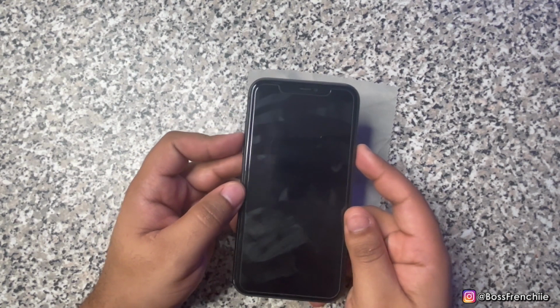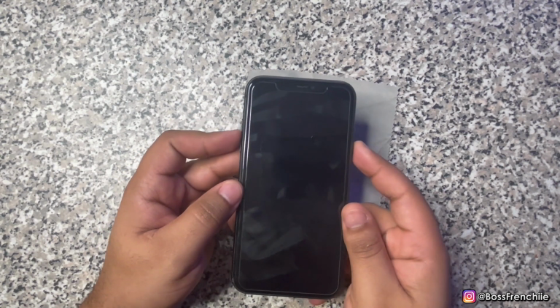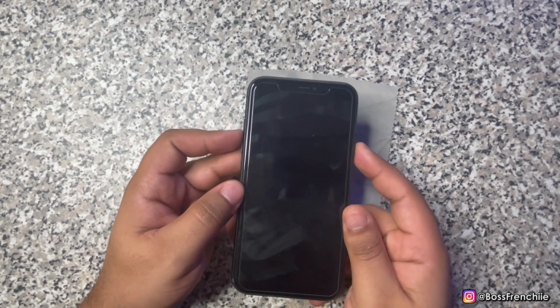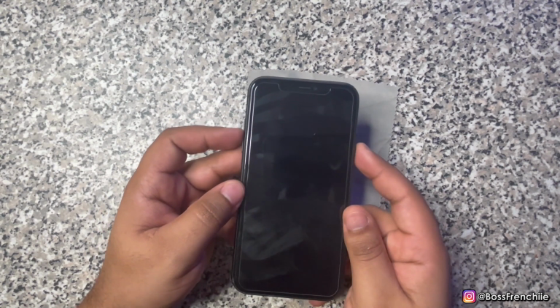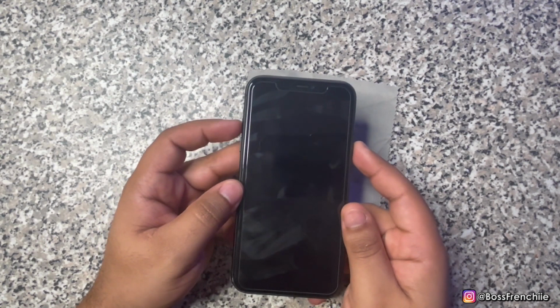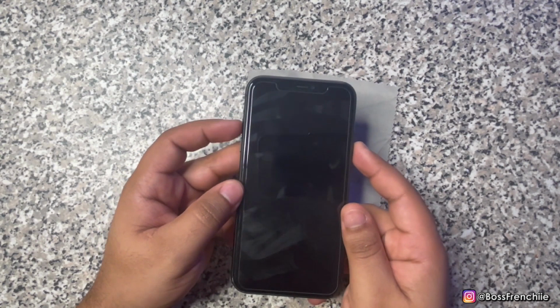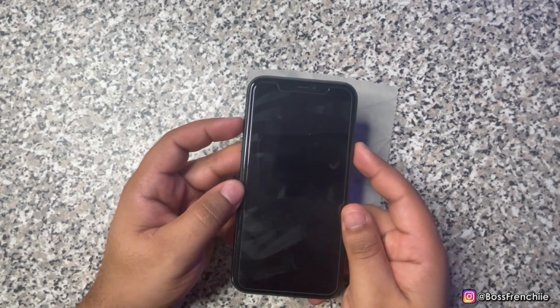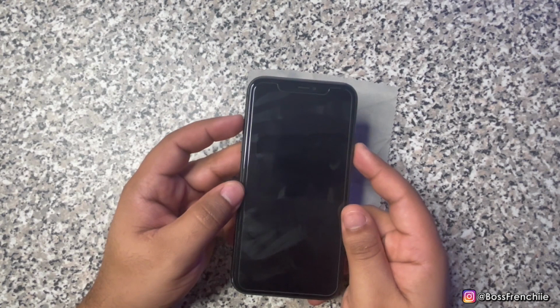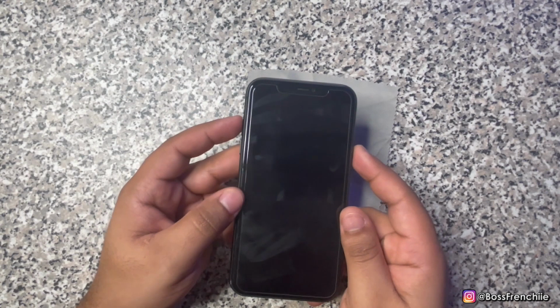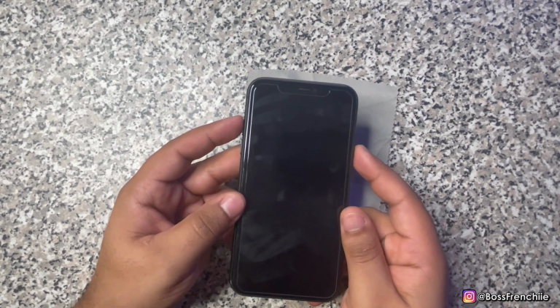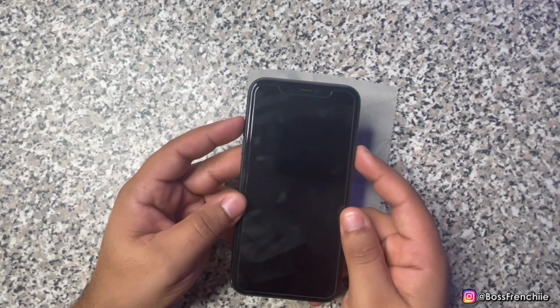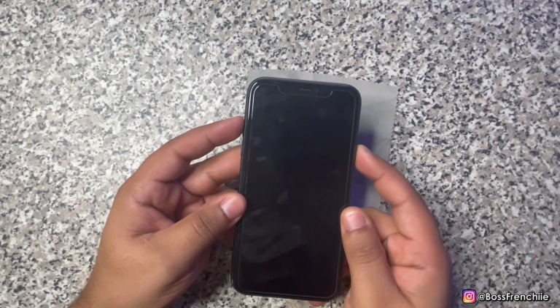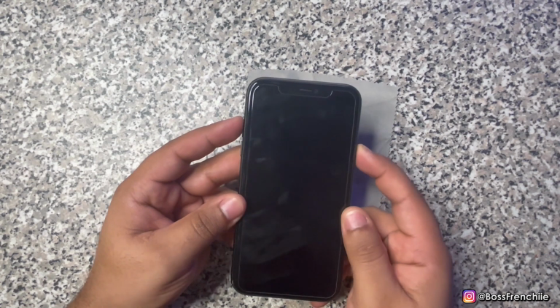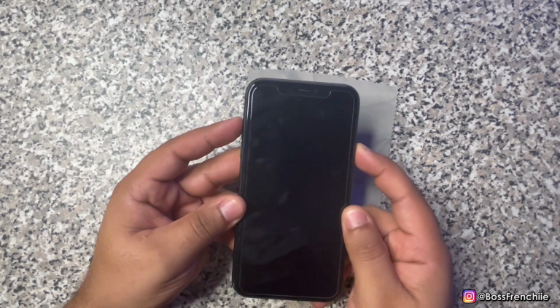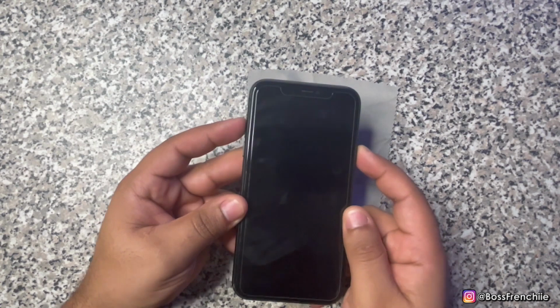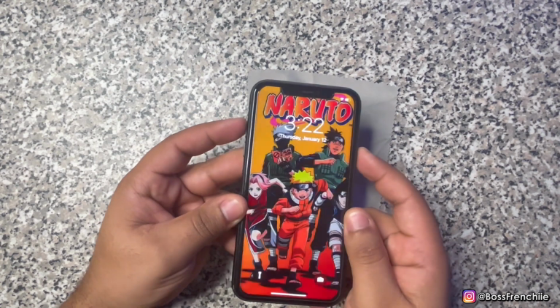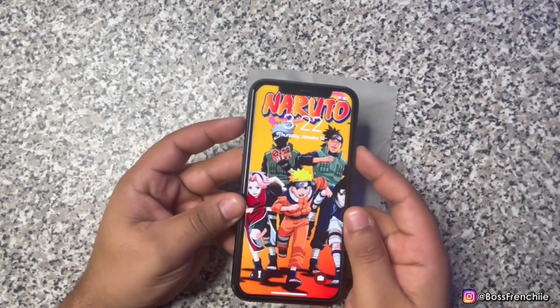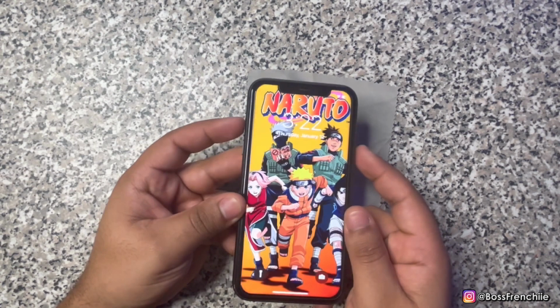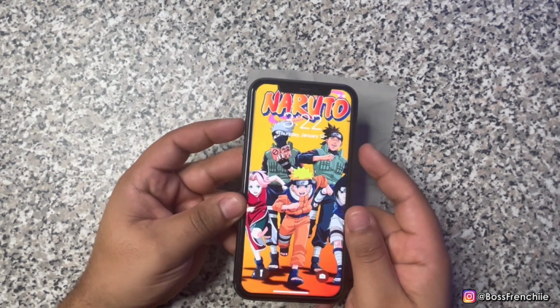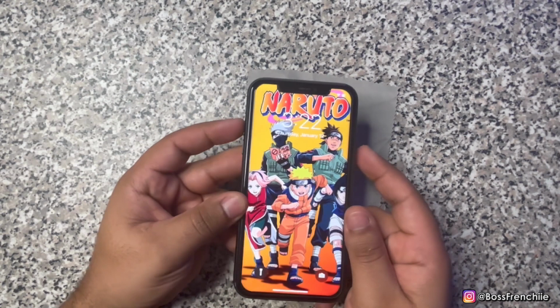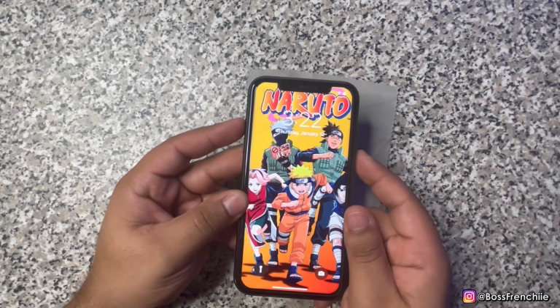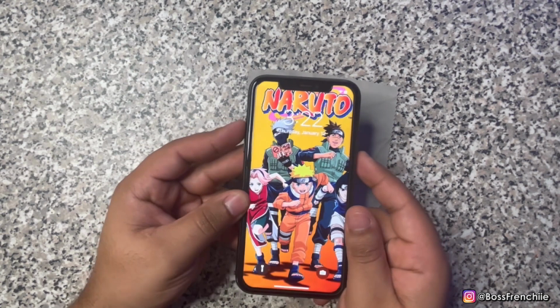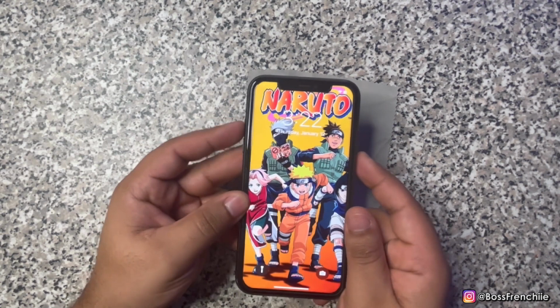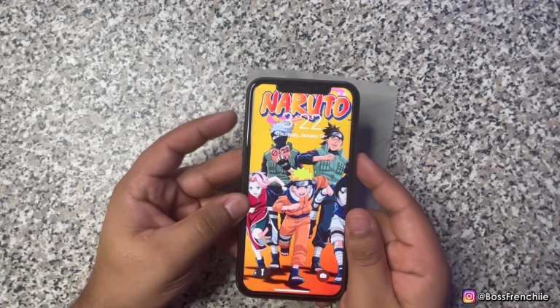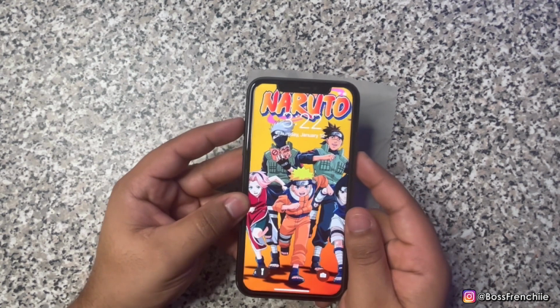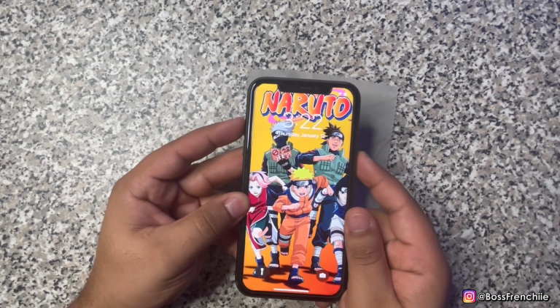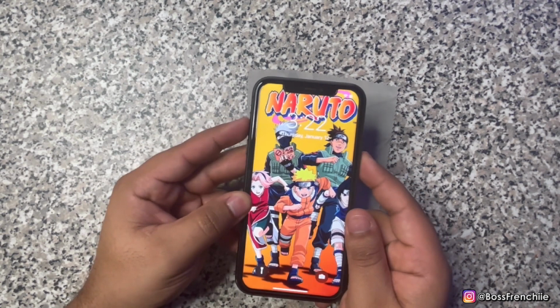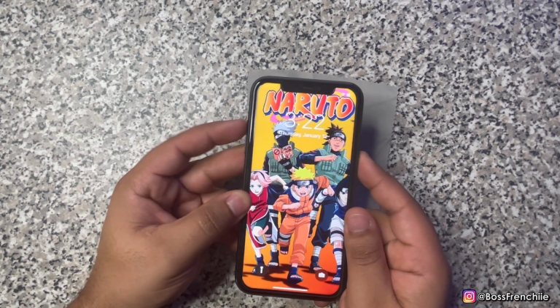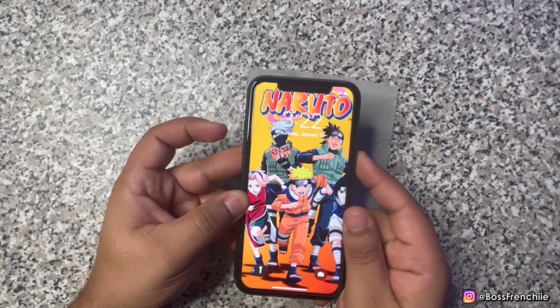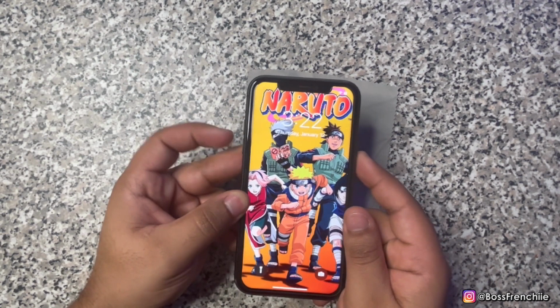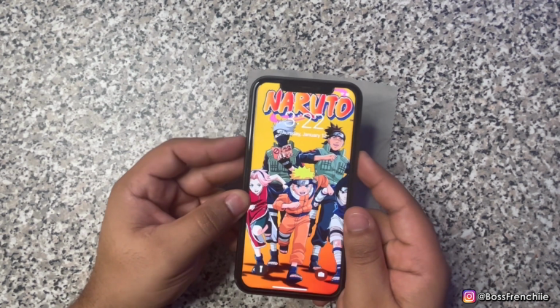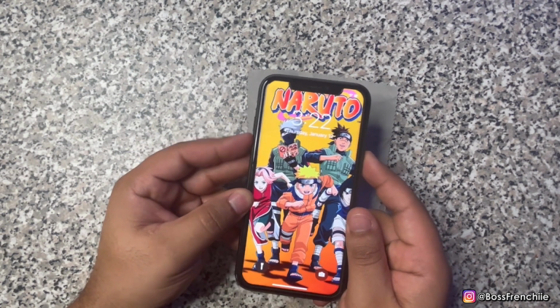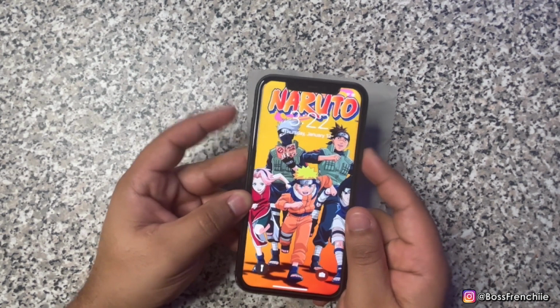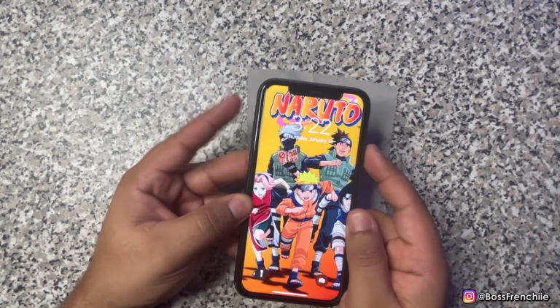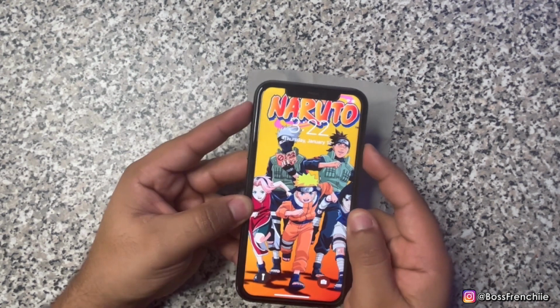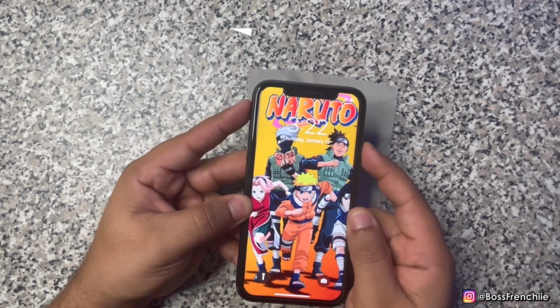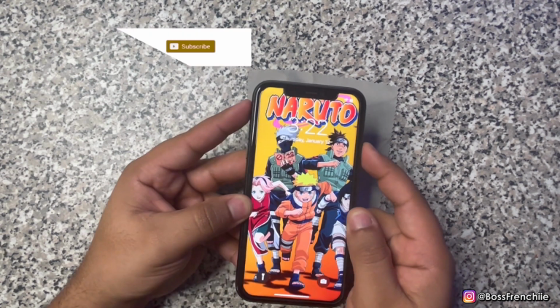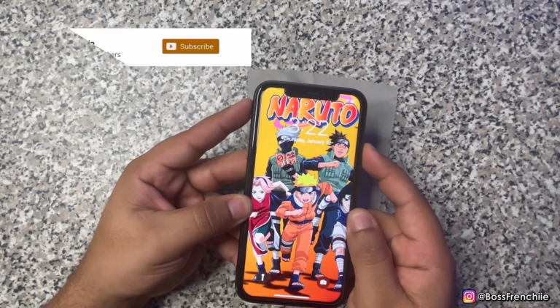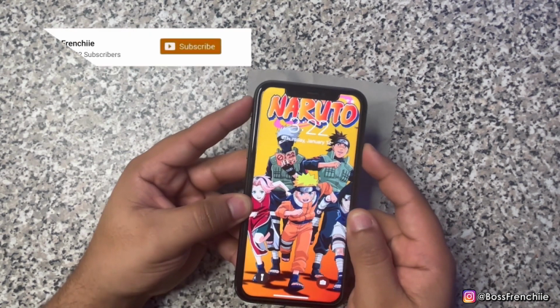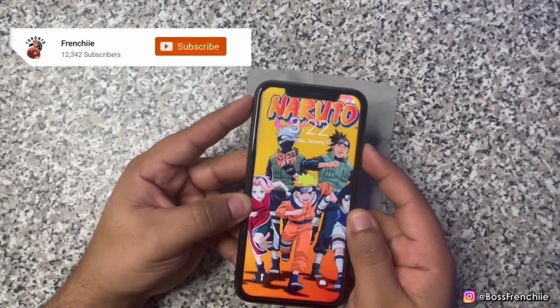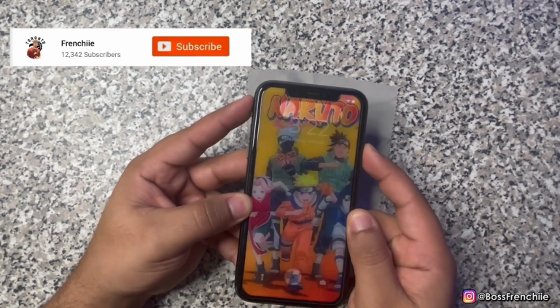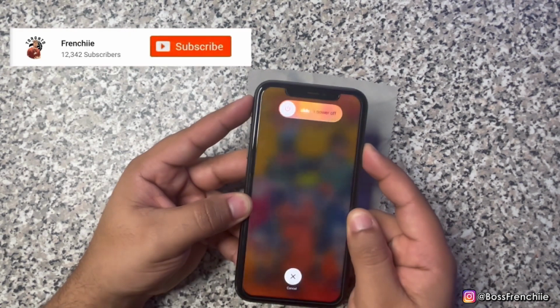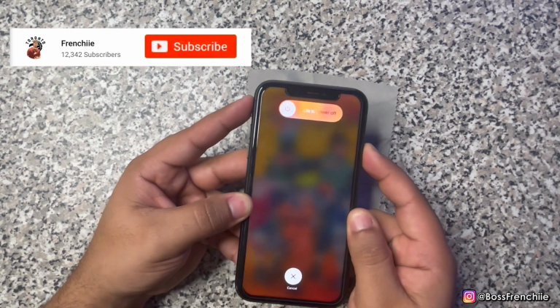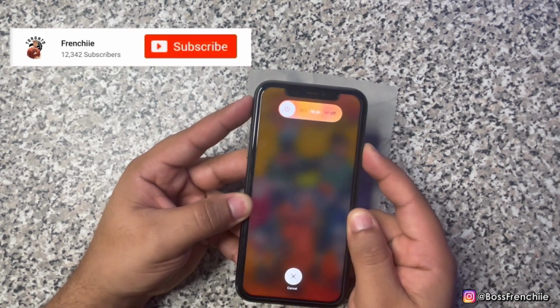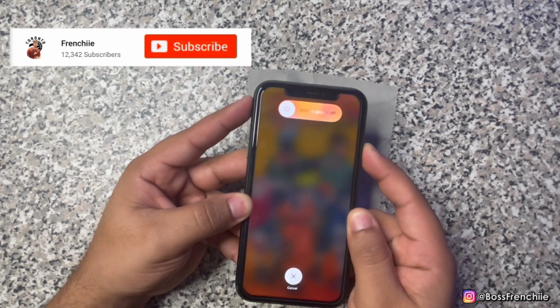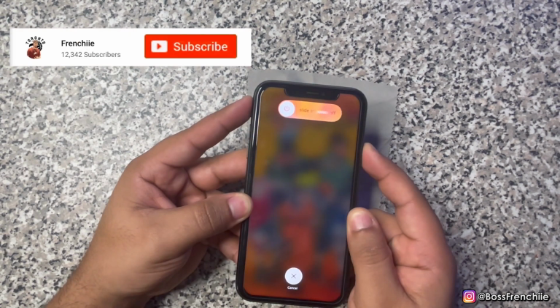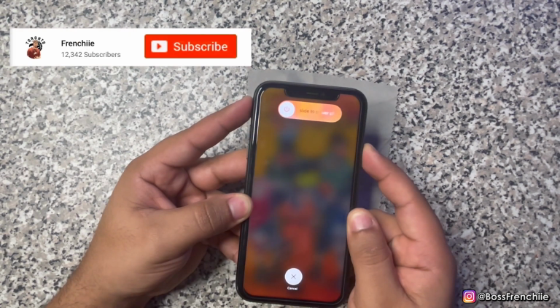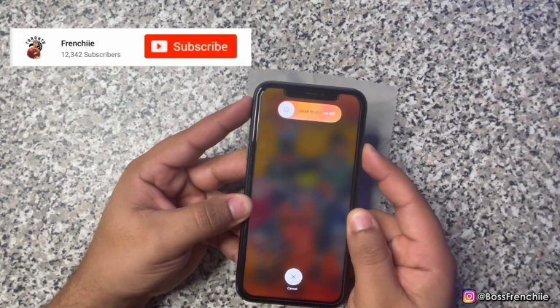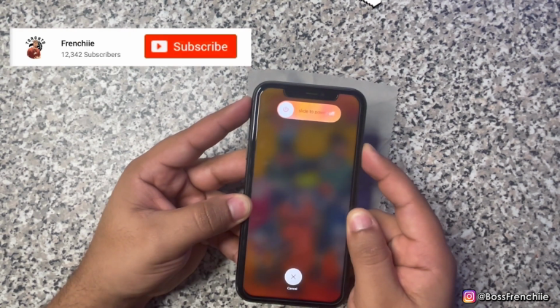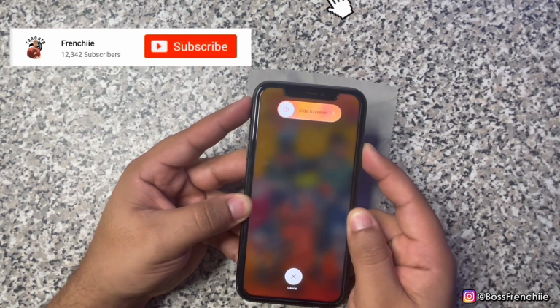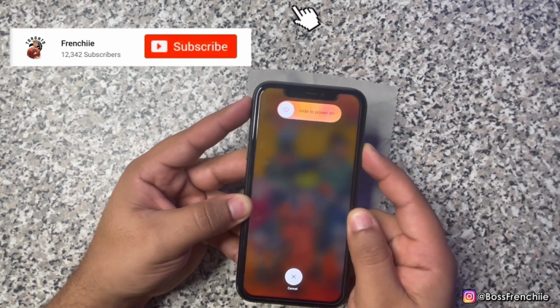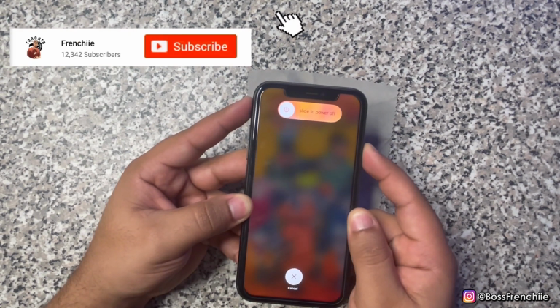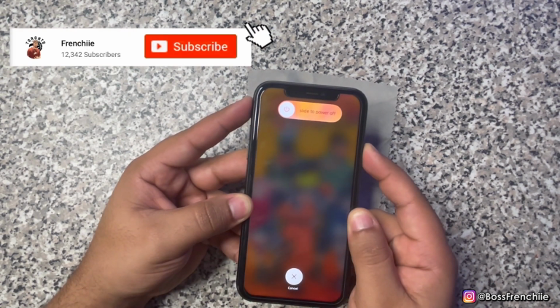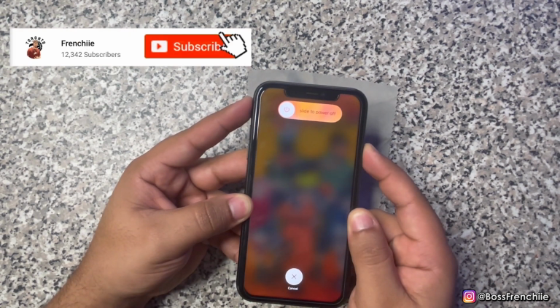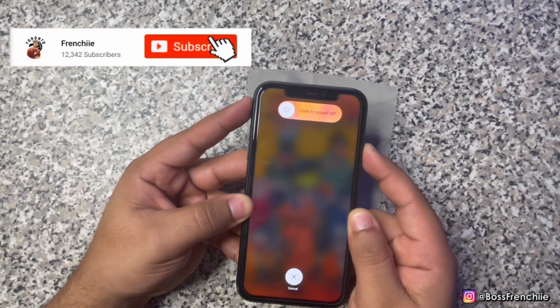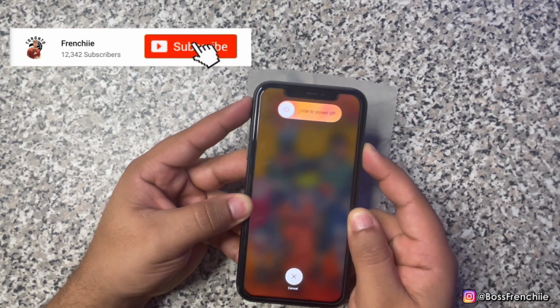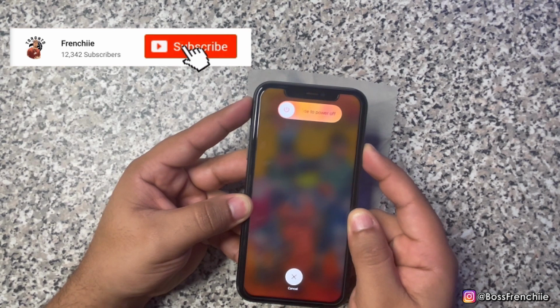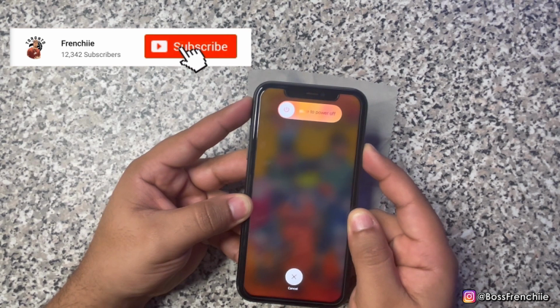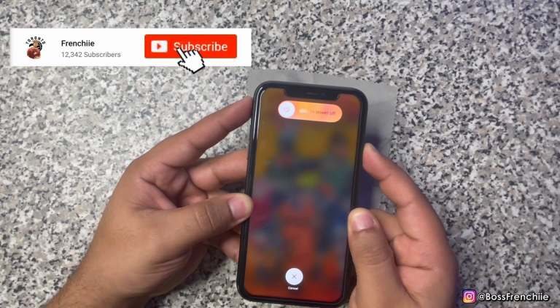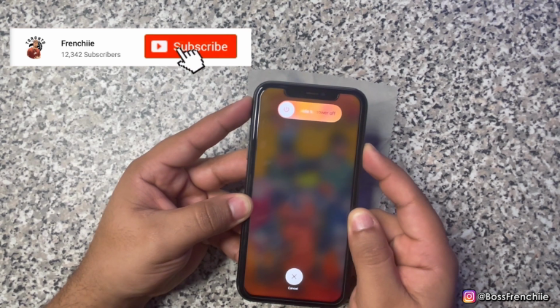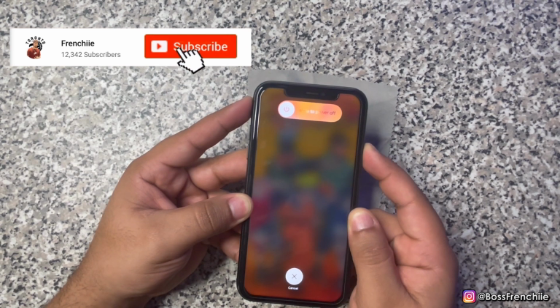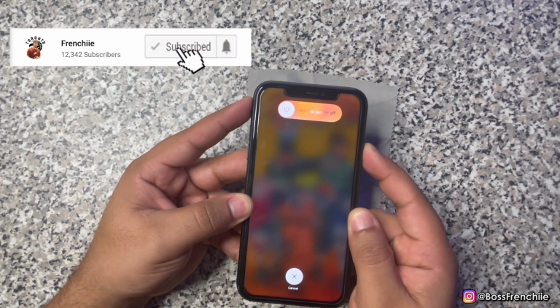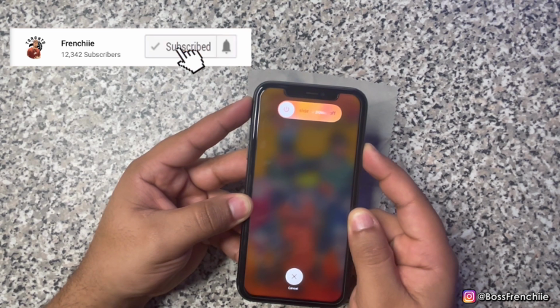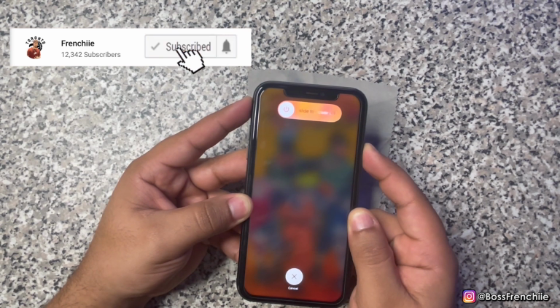The first thing you guys are going to want to do is push the volume button up, then down, and continue to hold the lock button. You're going to do those all in one motion.